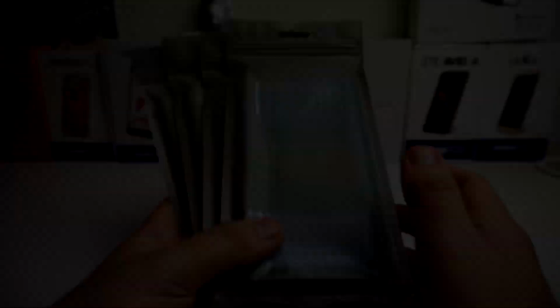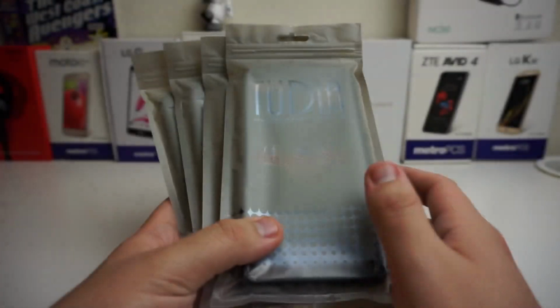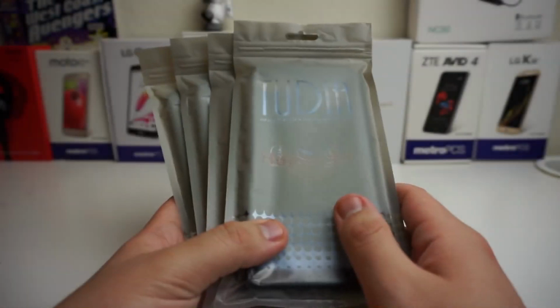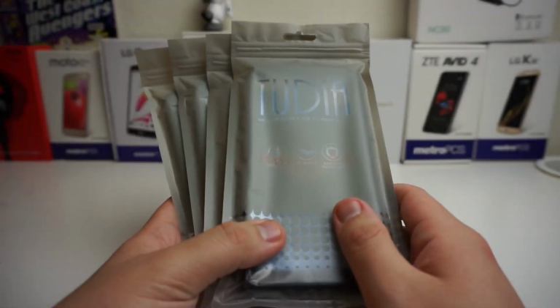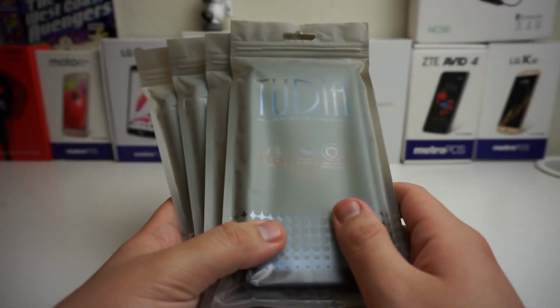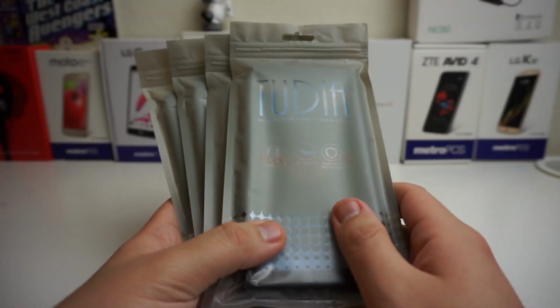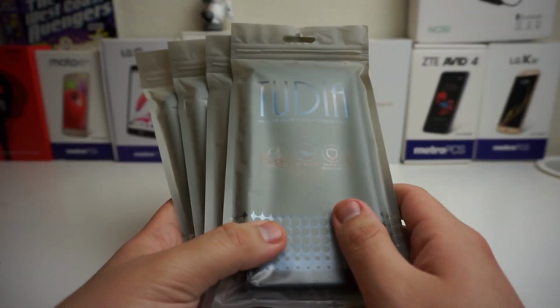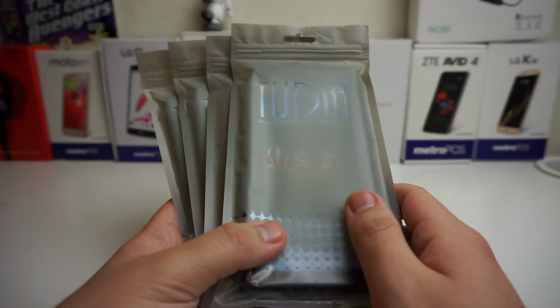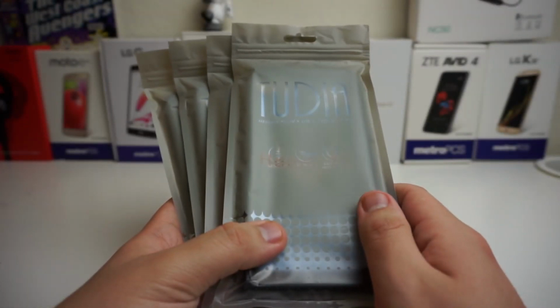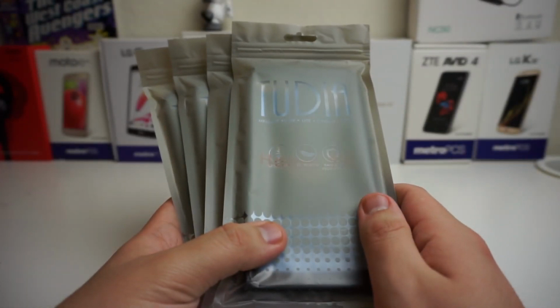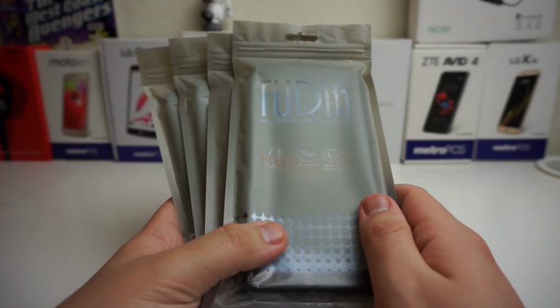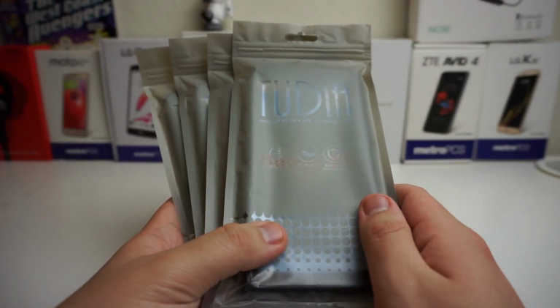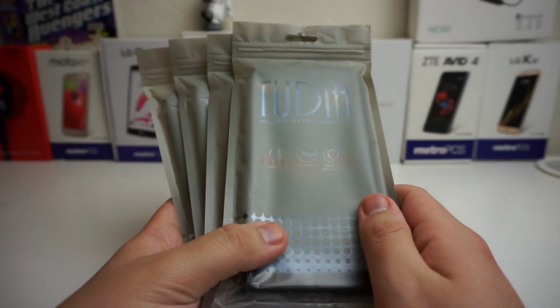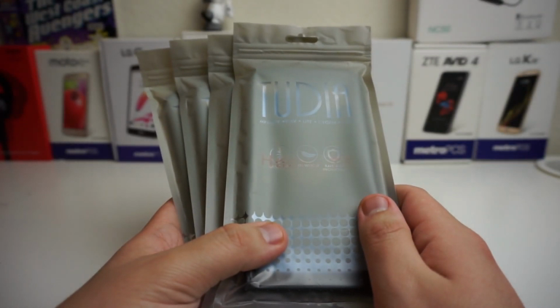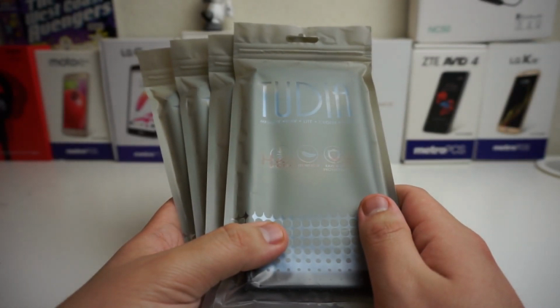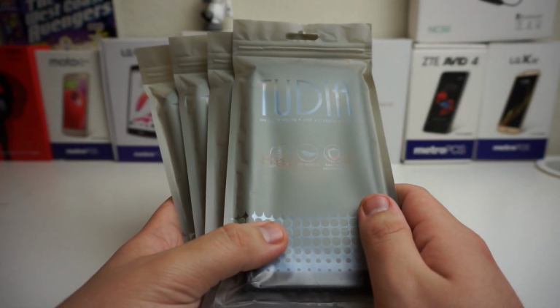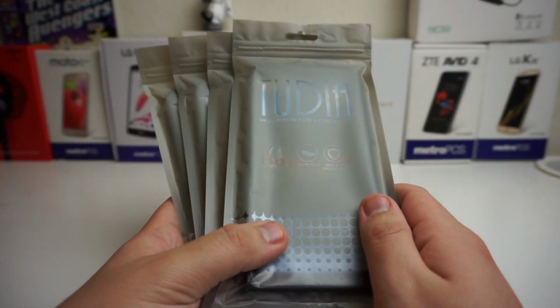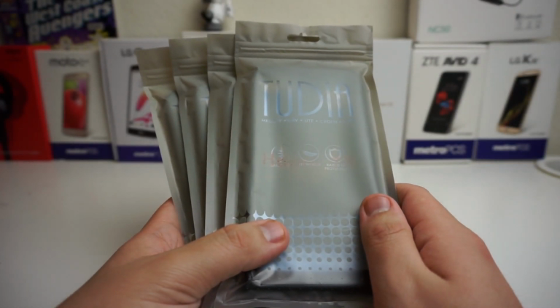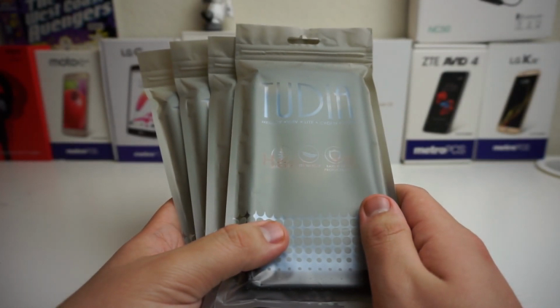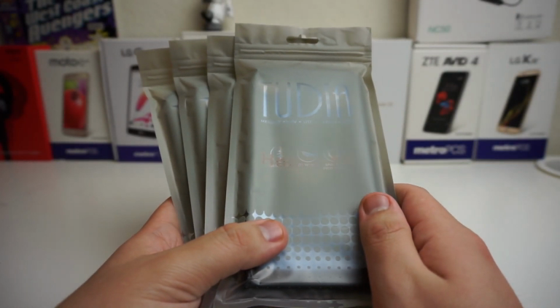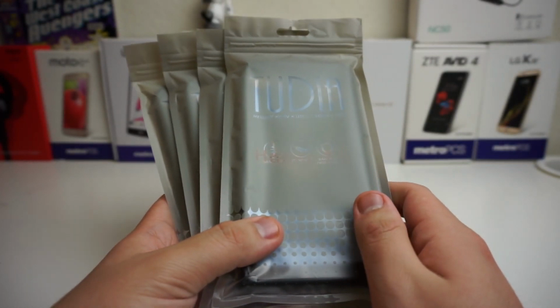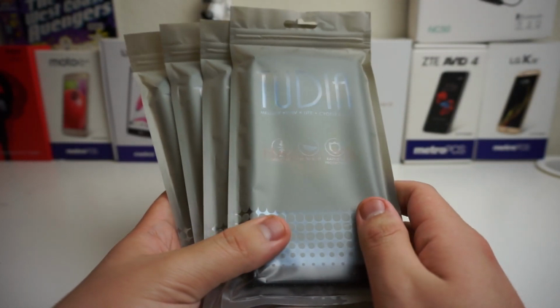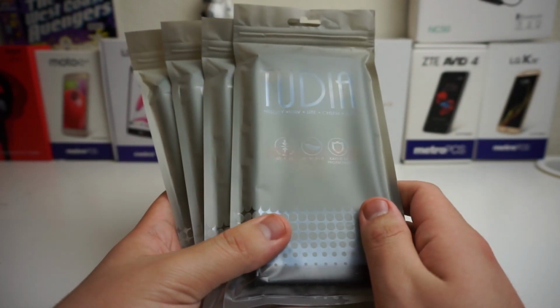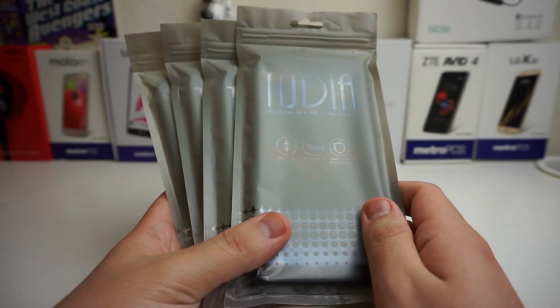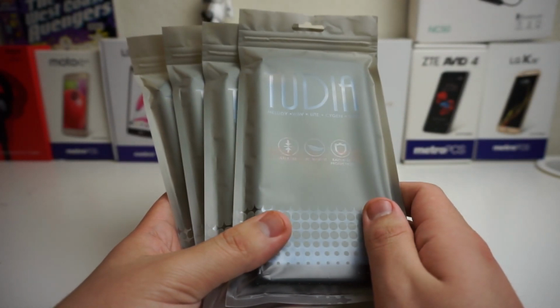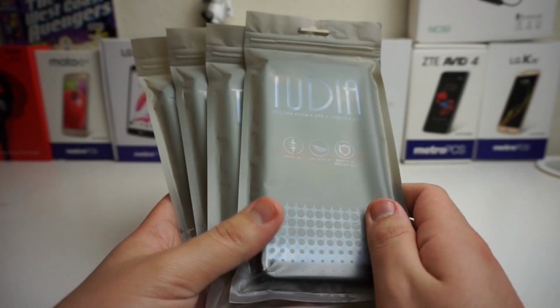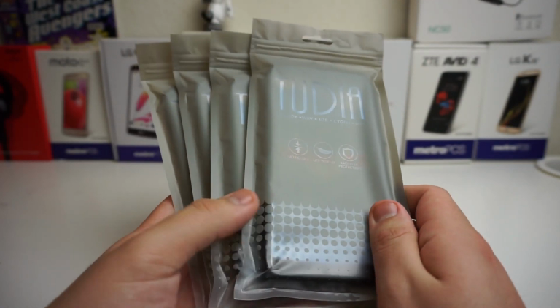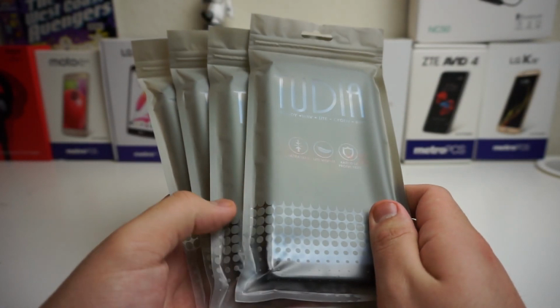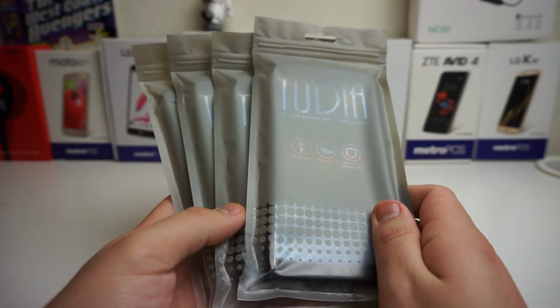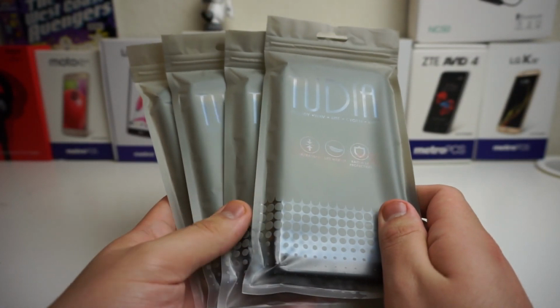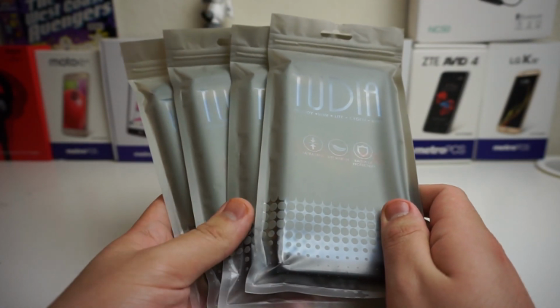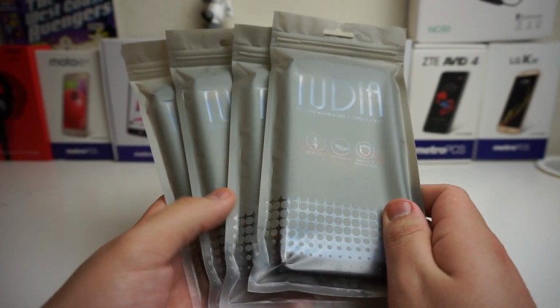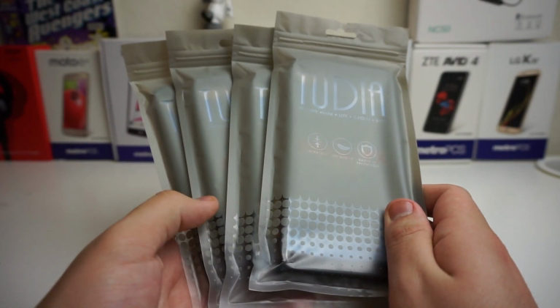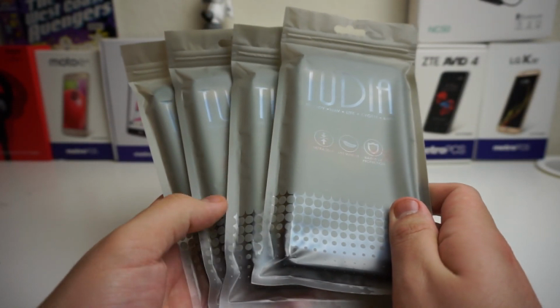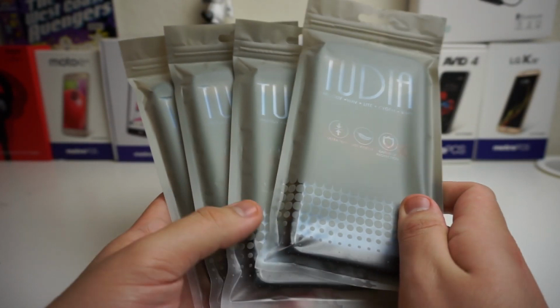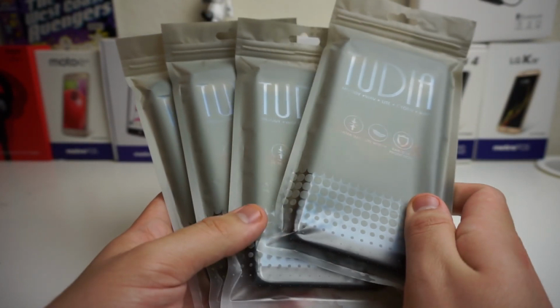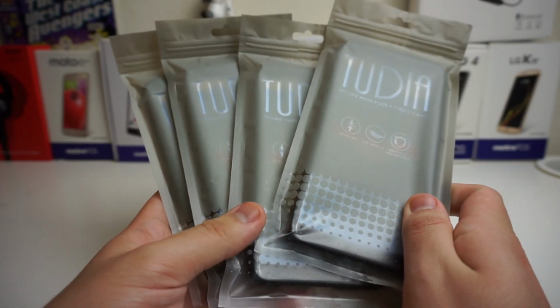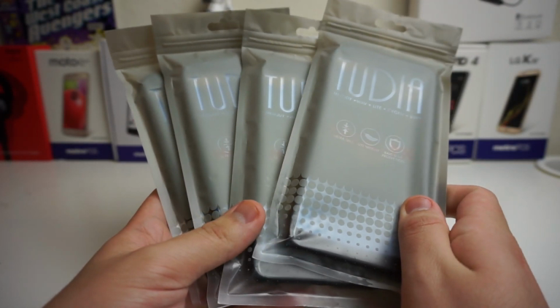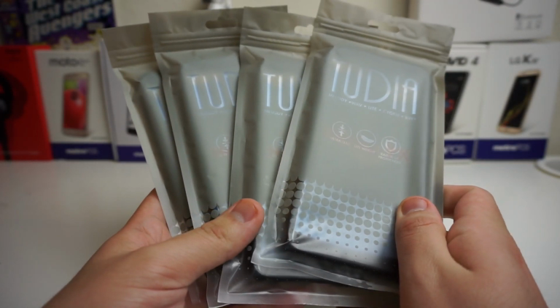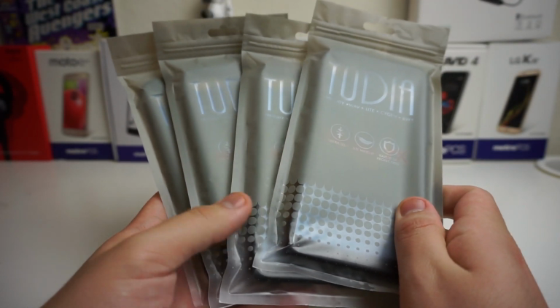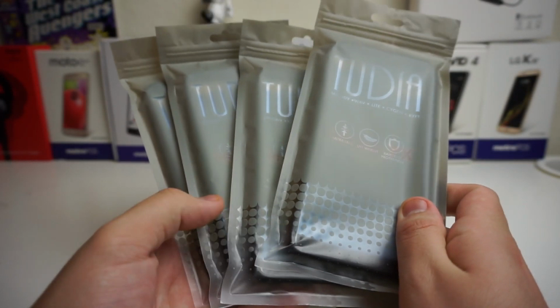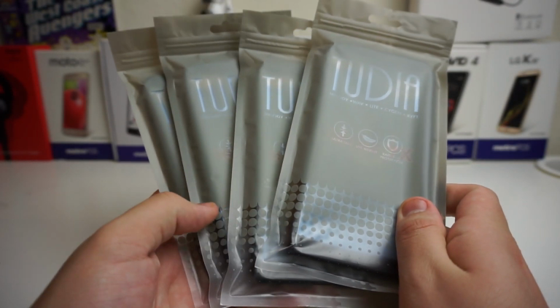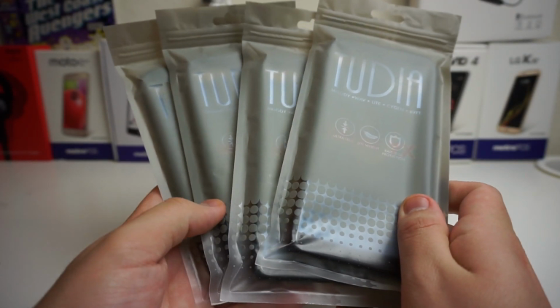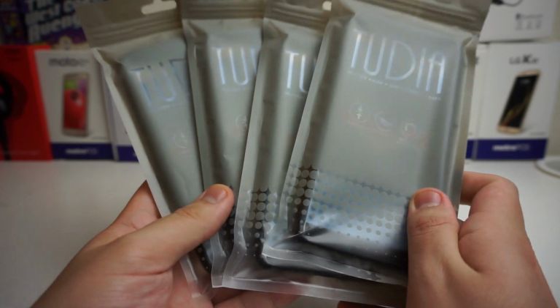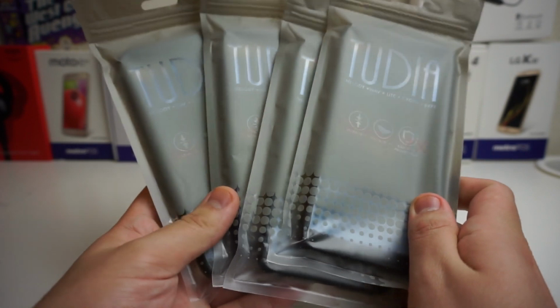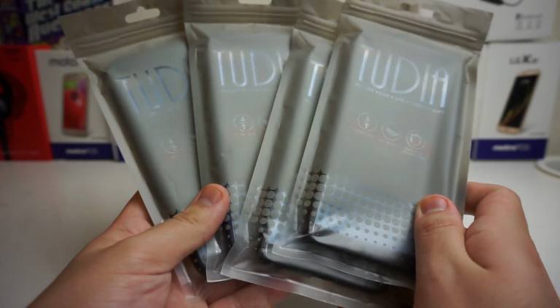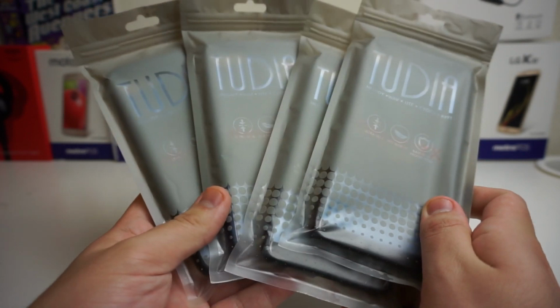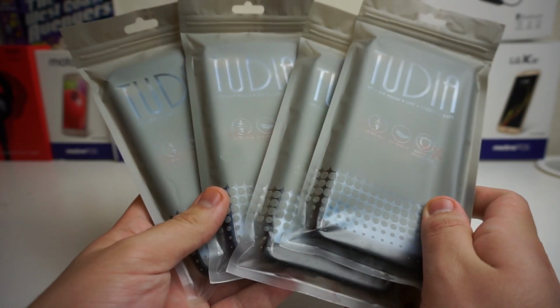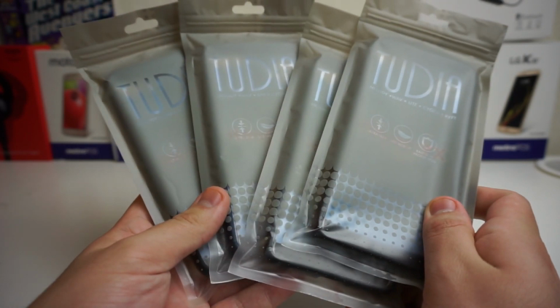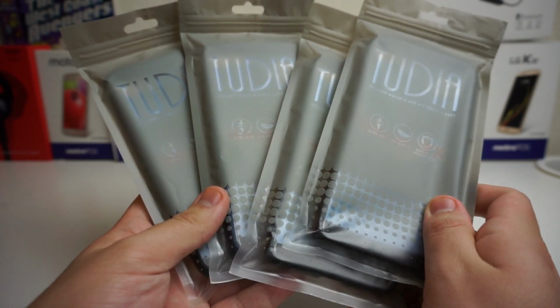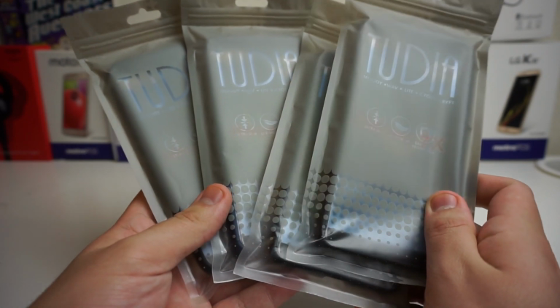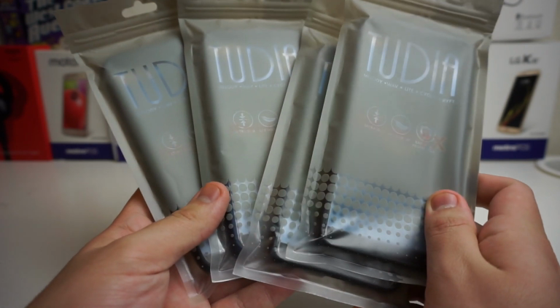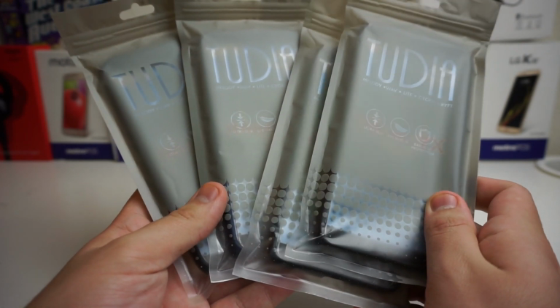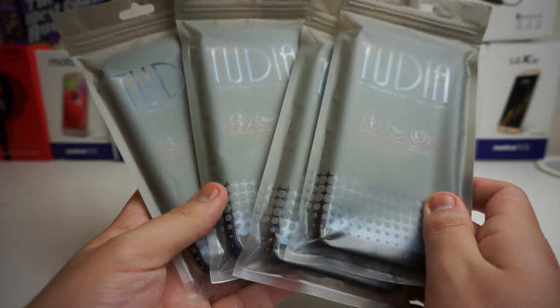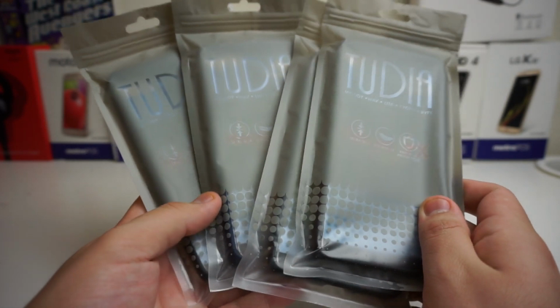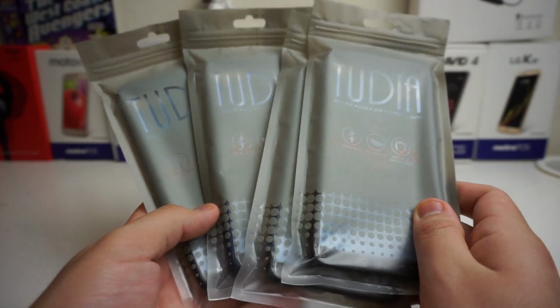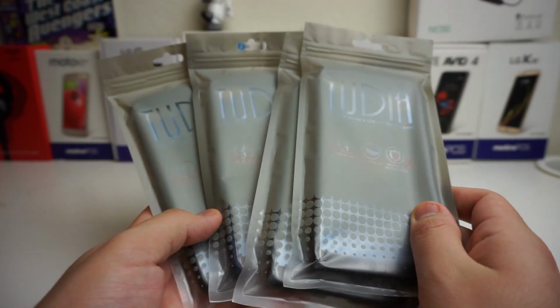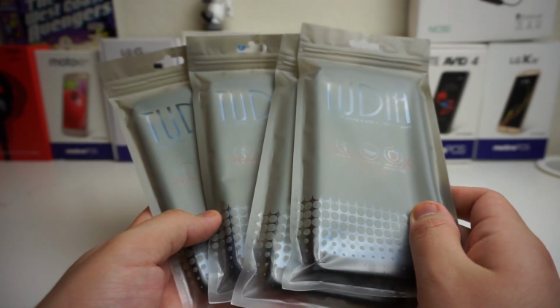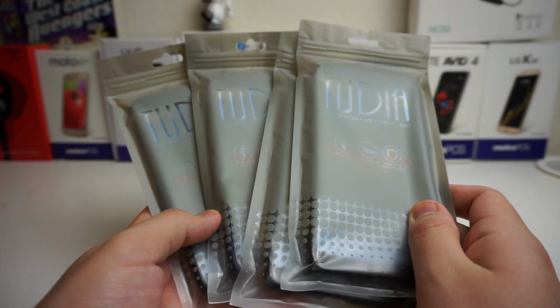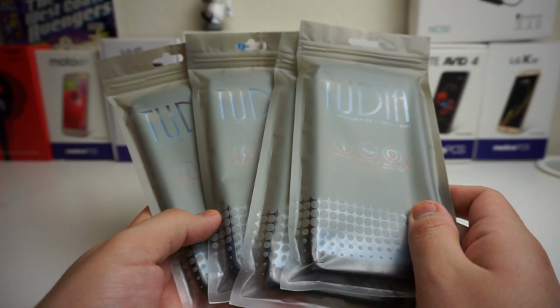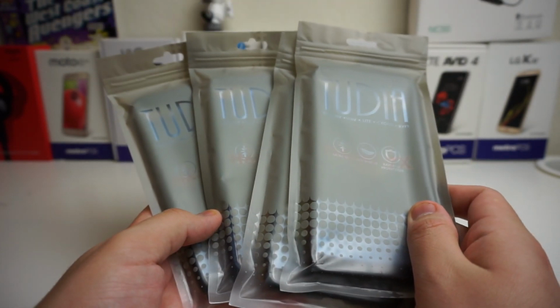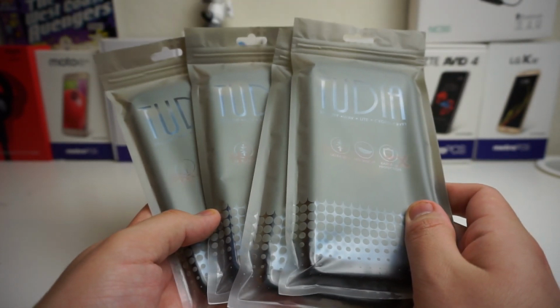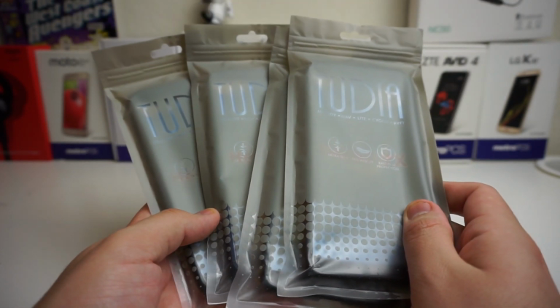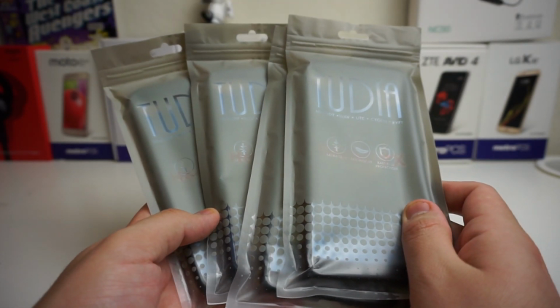What is up Tech Gang, Stefan here from TechRight, and today I'm going to be taking a look at some Huawei Mate SE cases that Tudia has sent out.